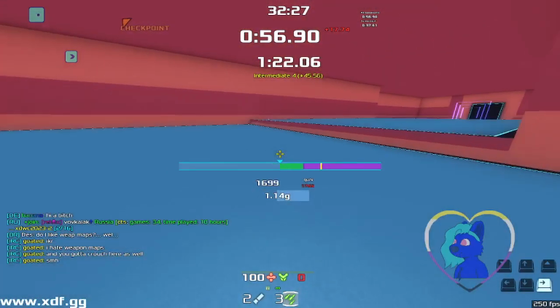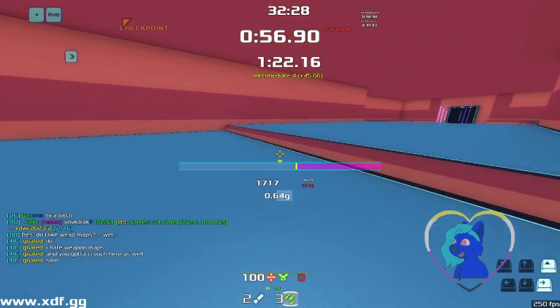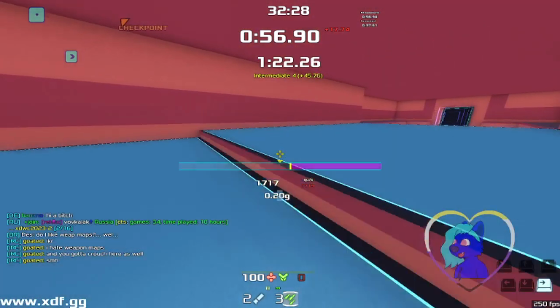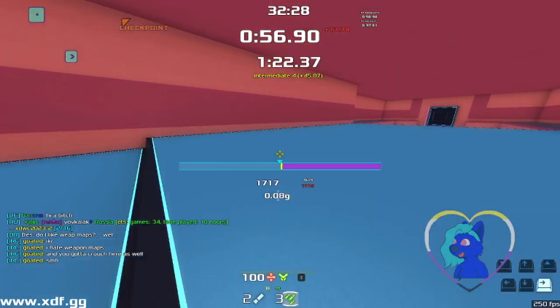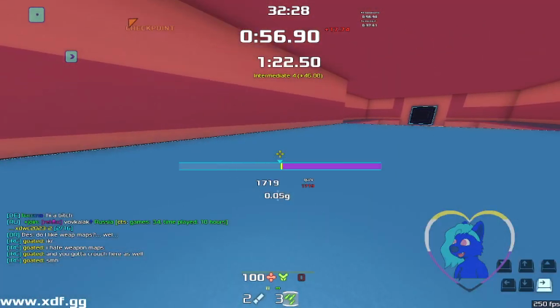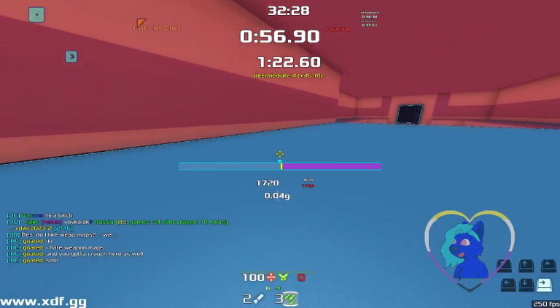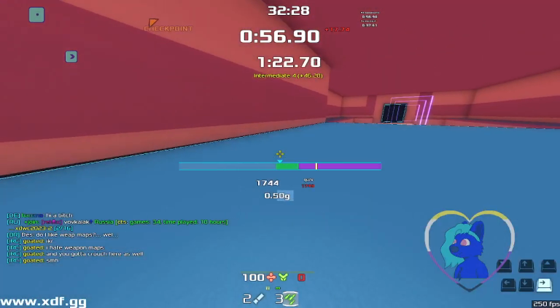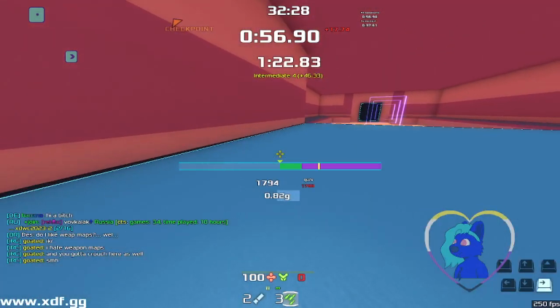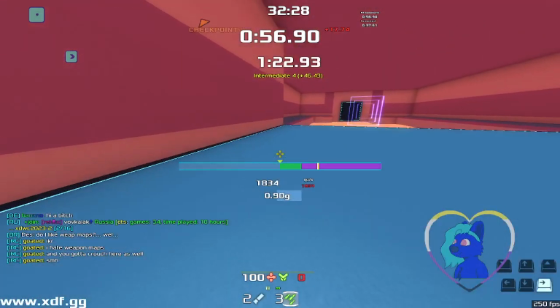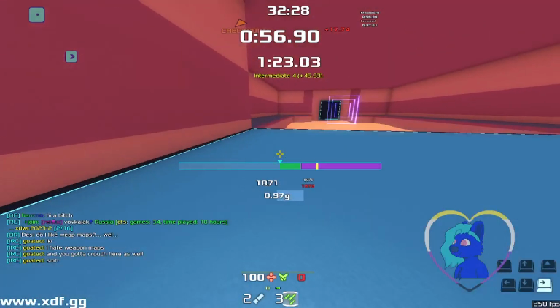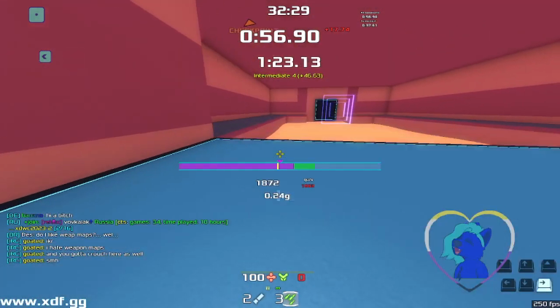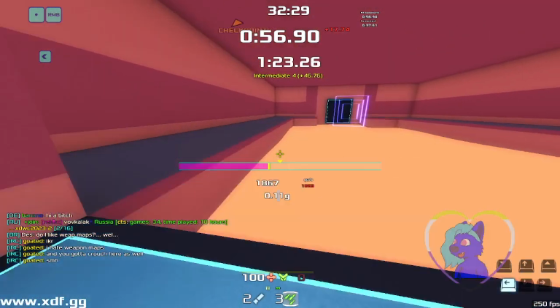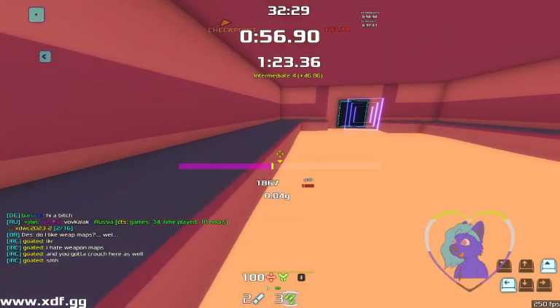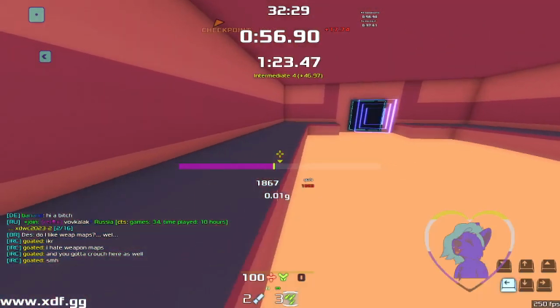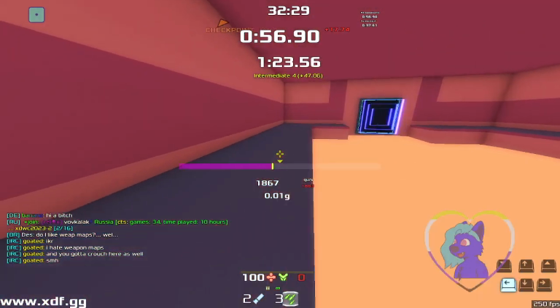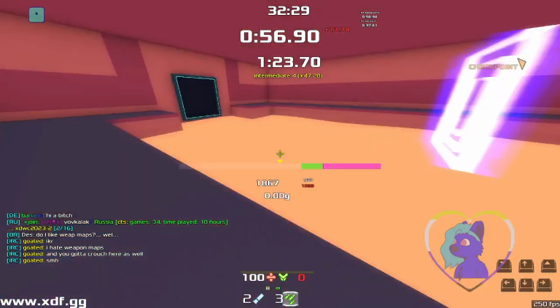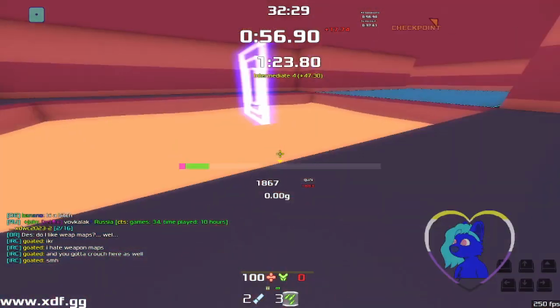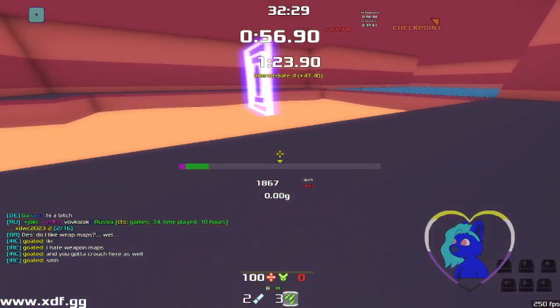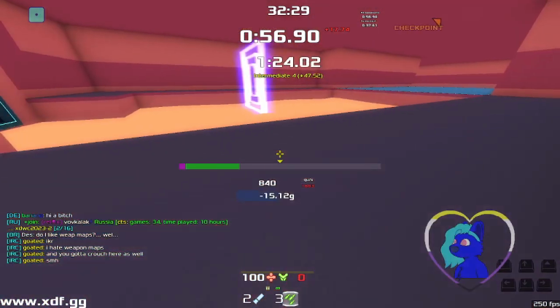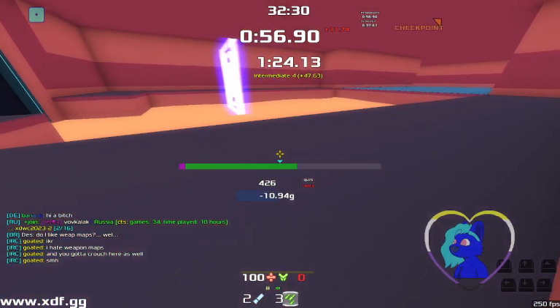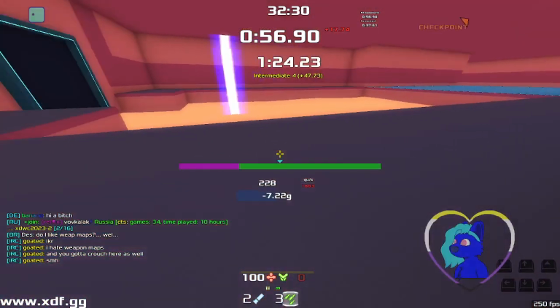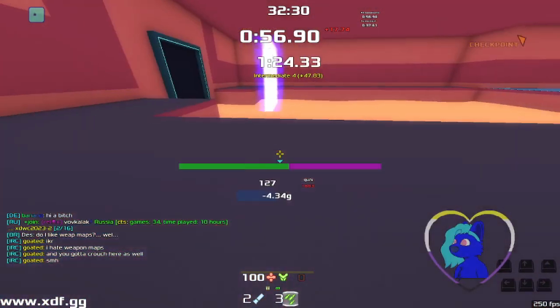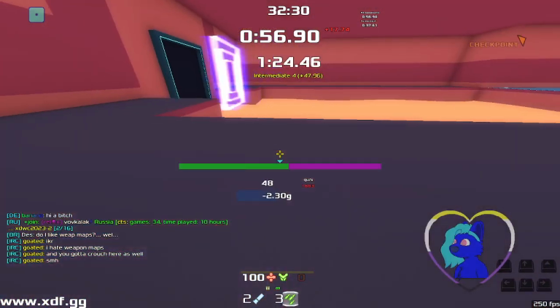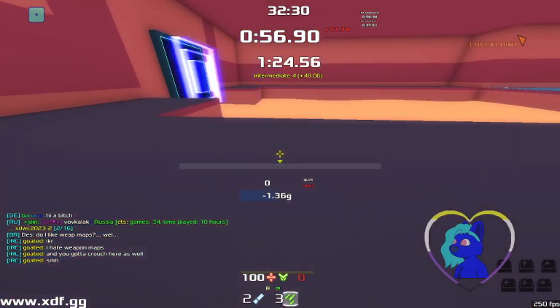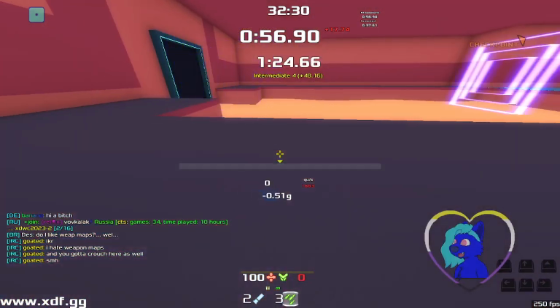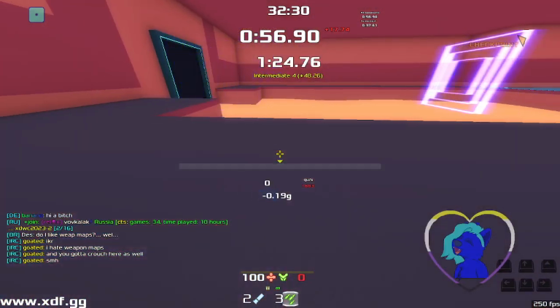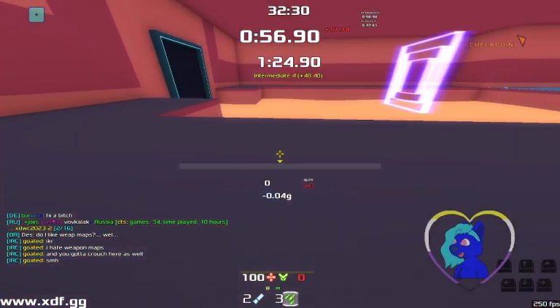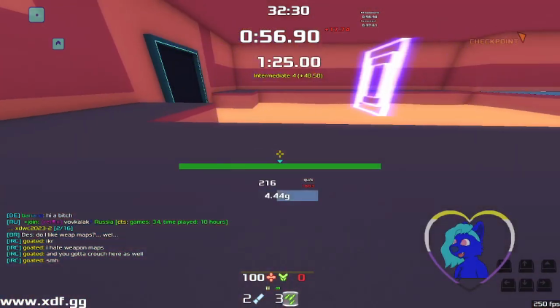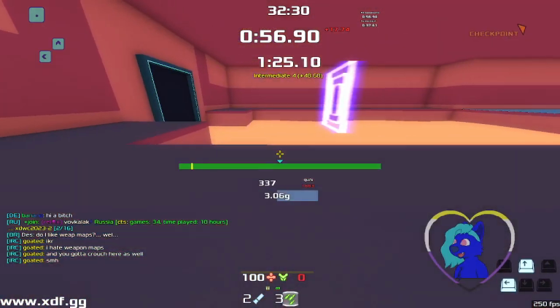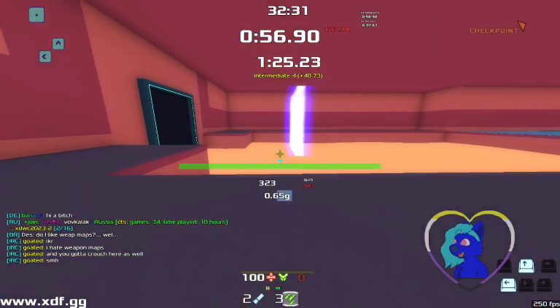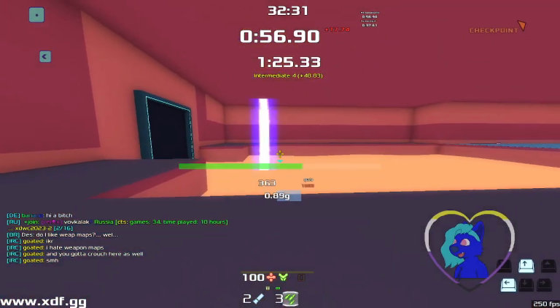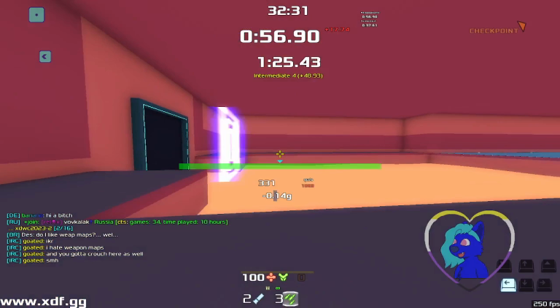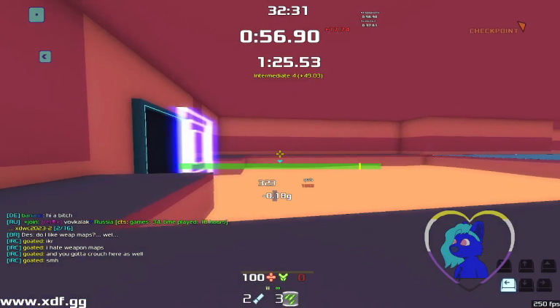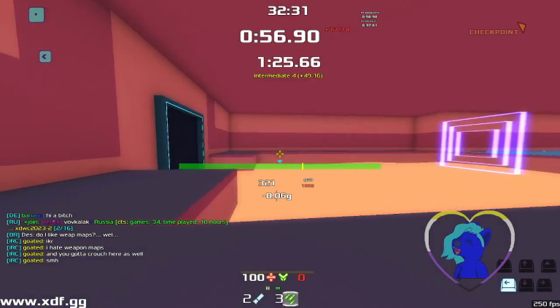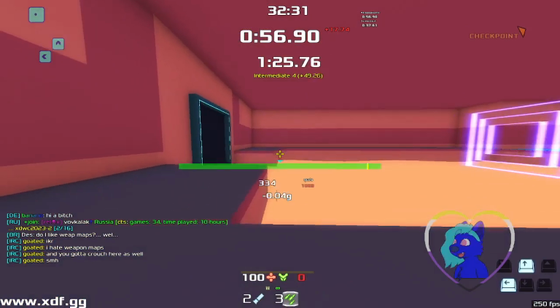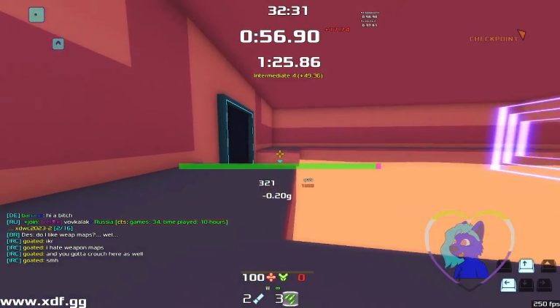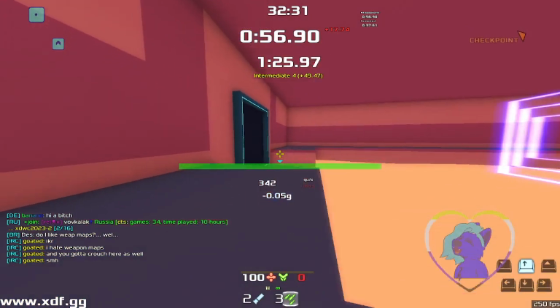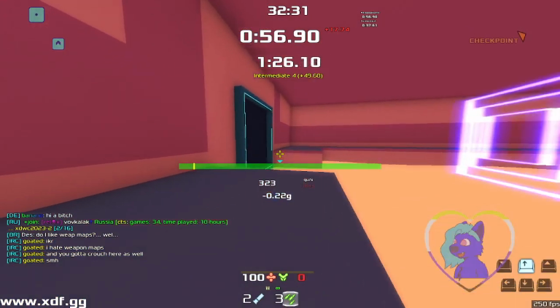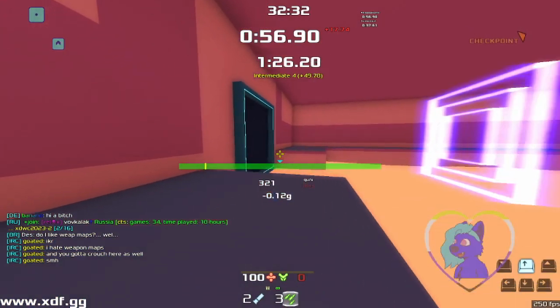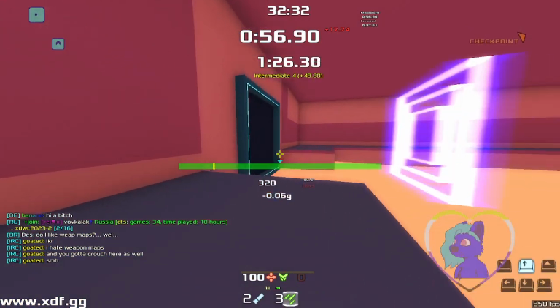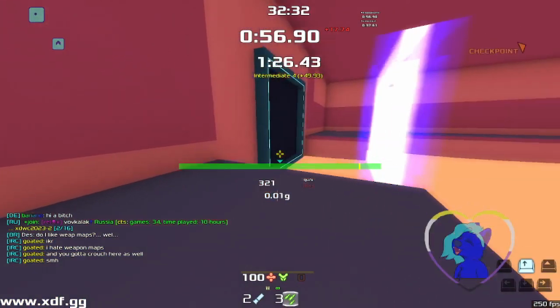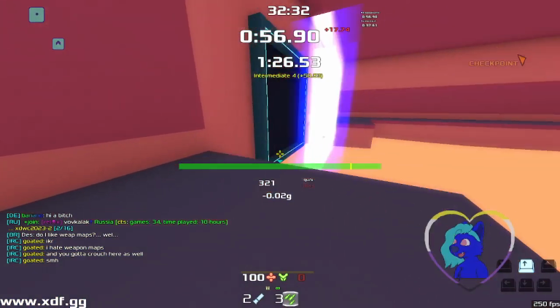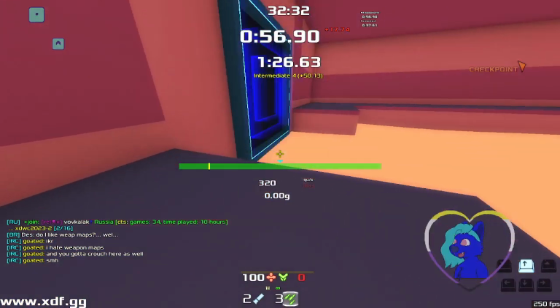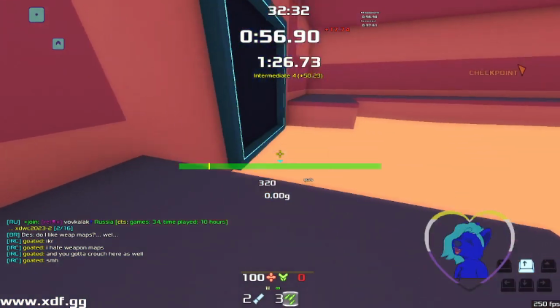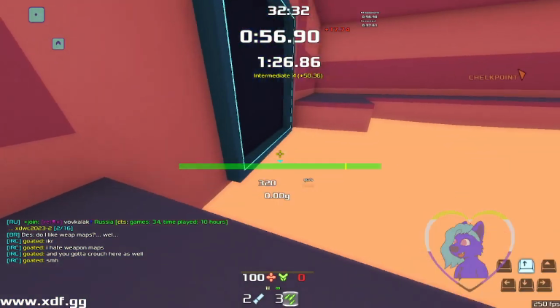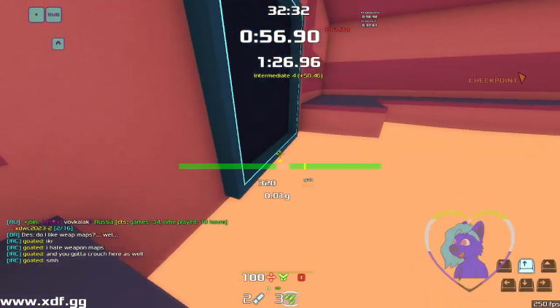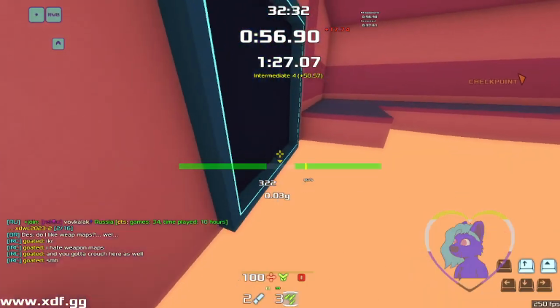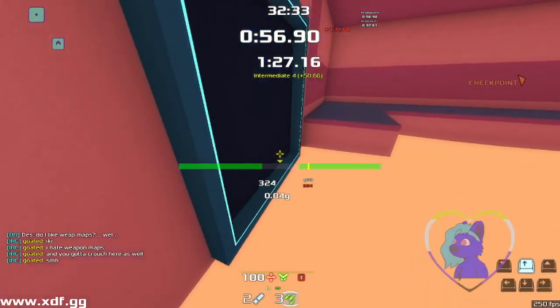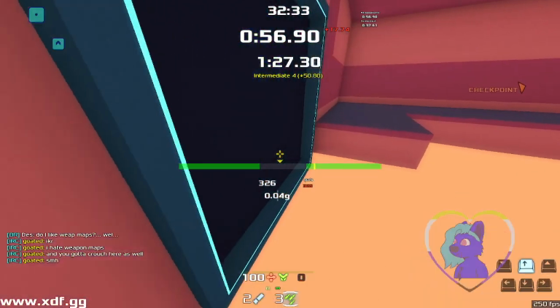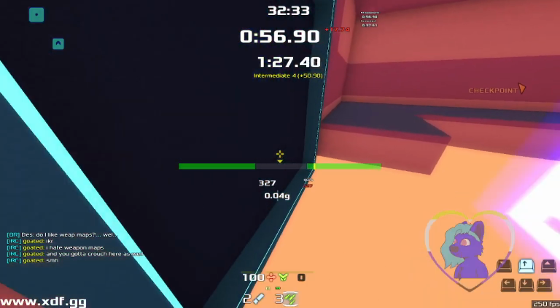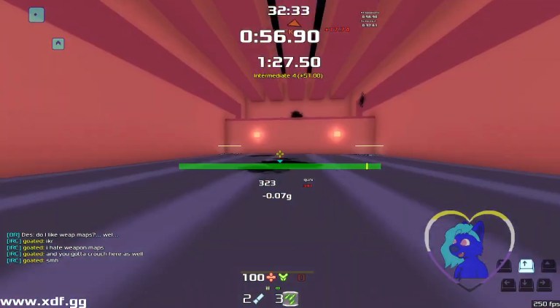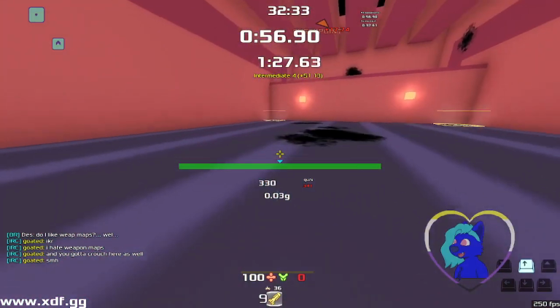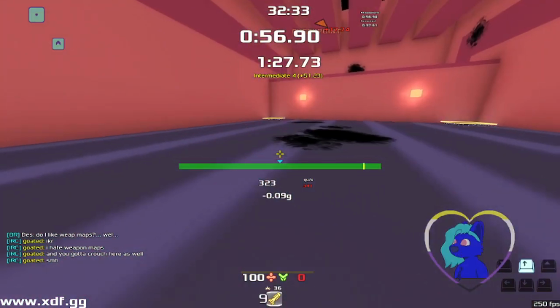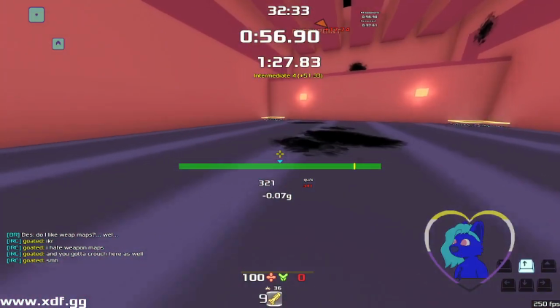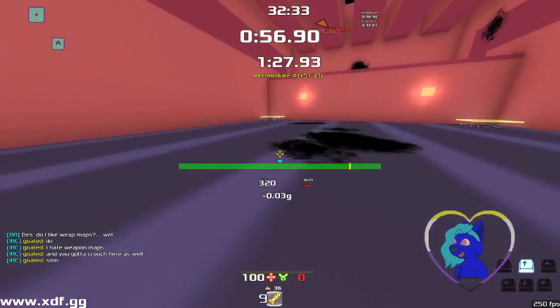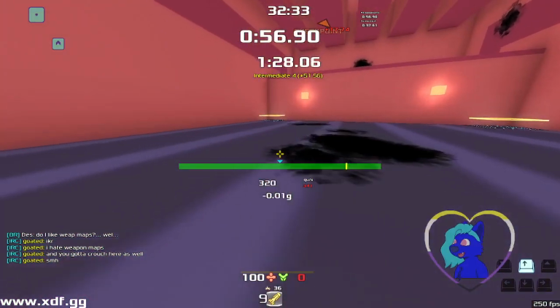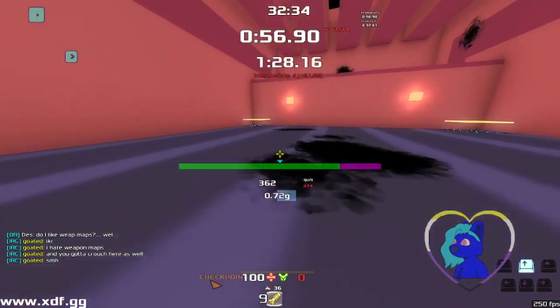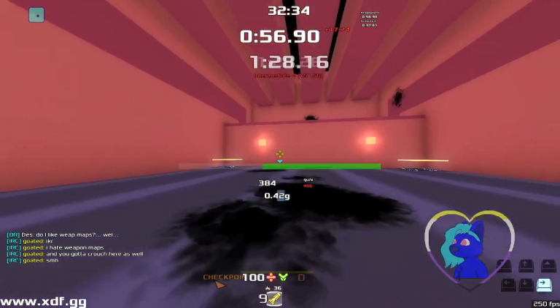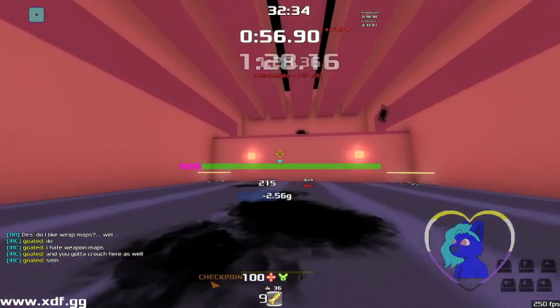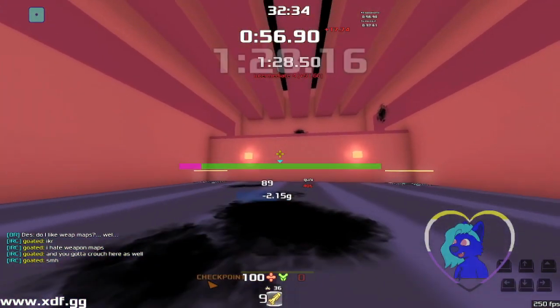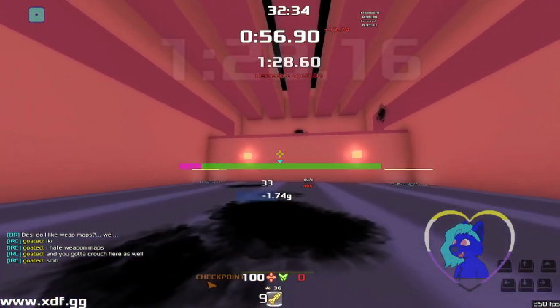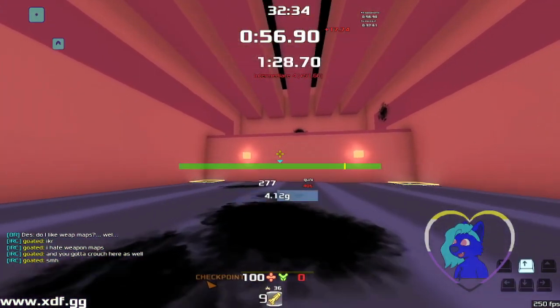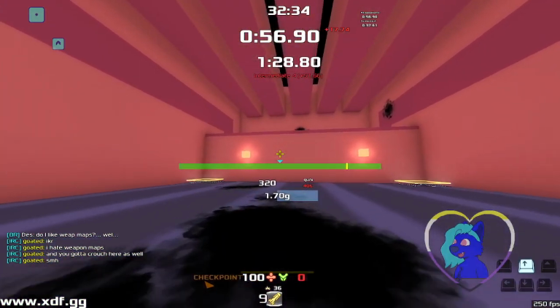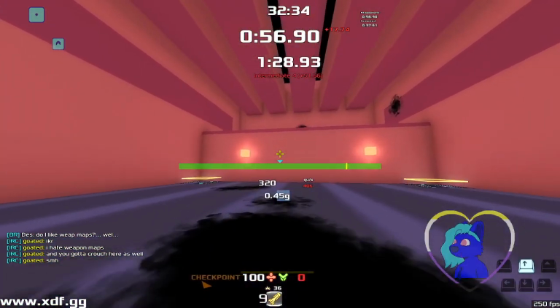Then go over here, down there, round here, come over to this side. This is a teleporter. Run, jump — you're into it.